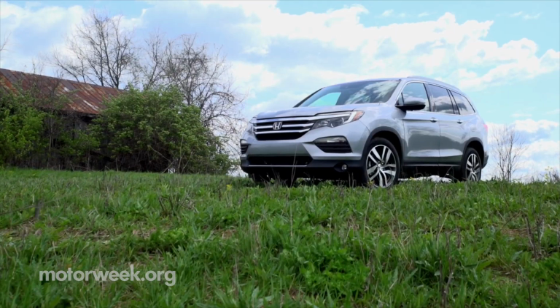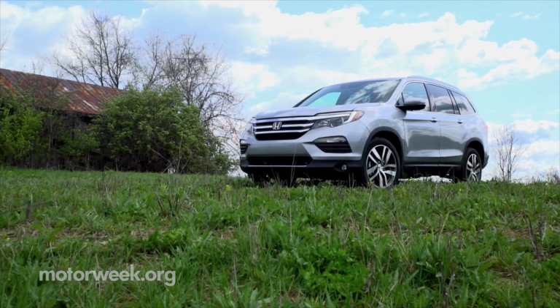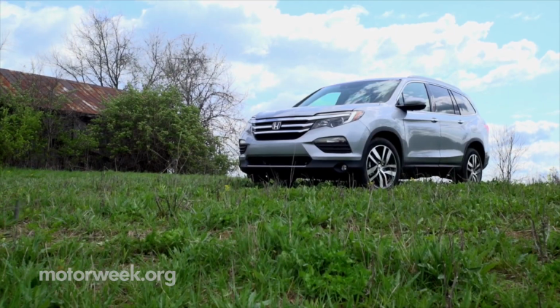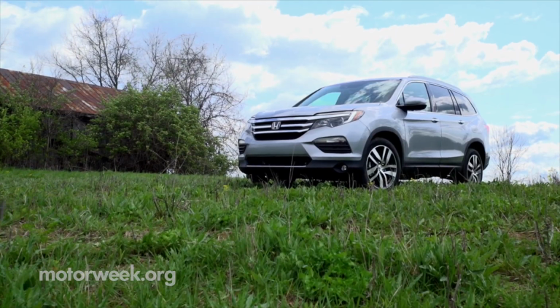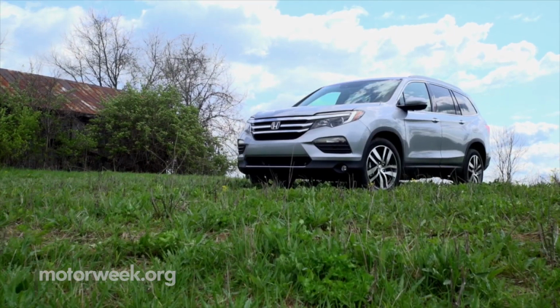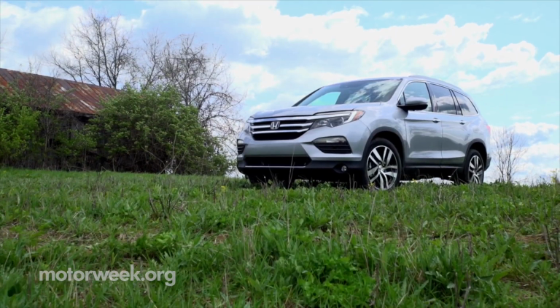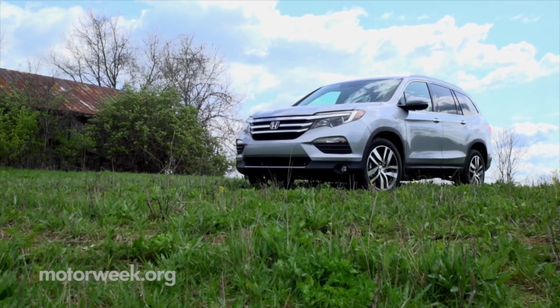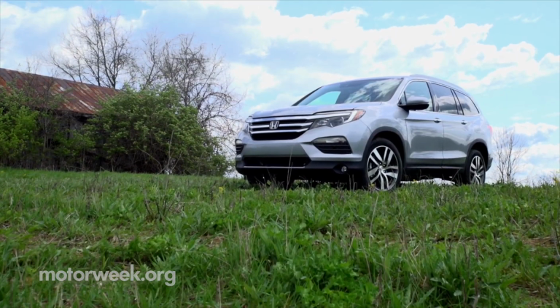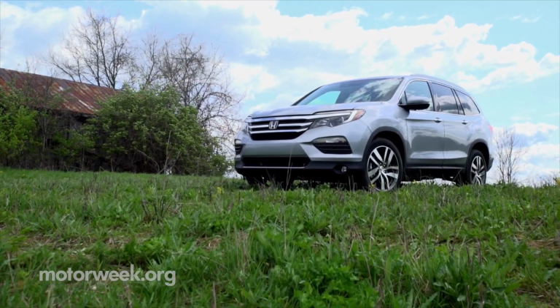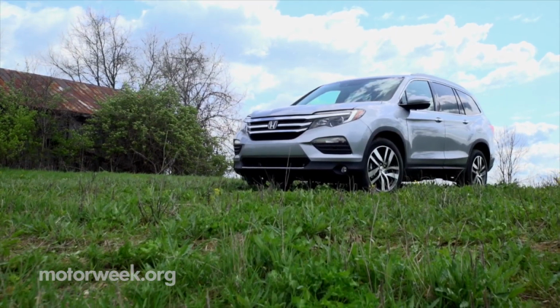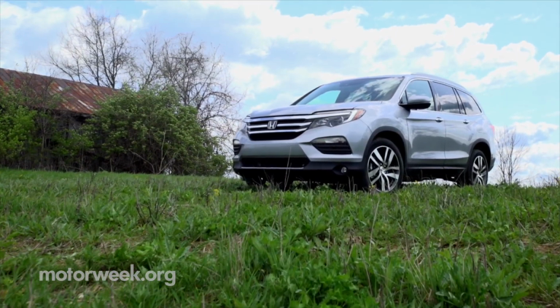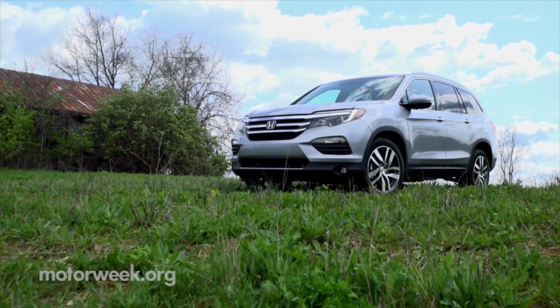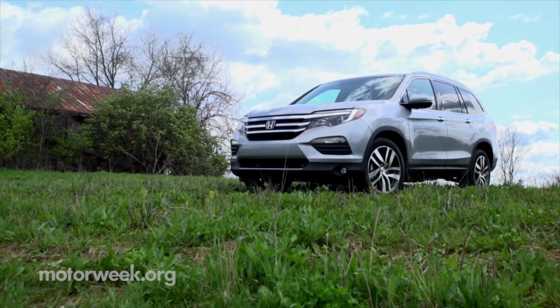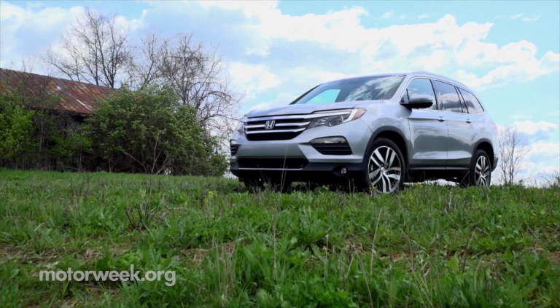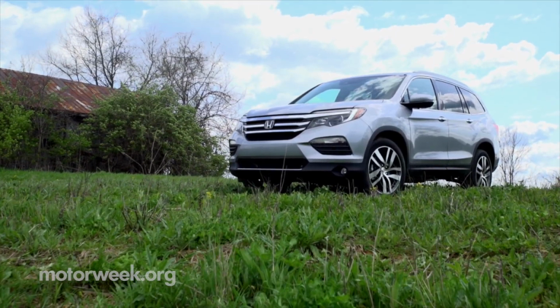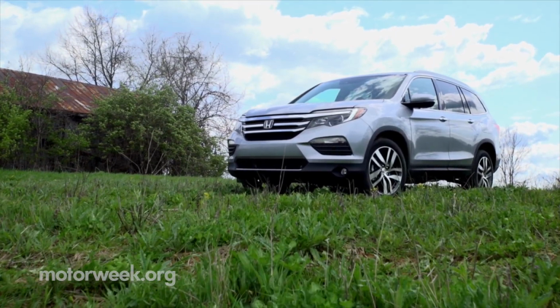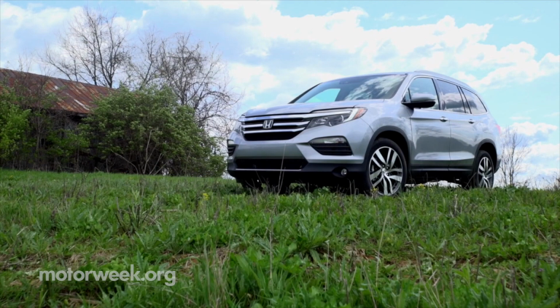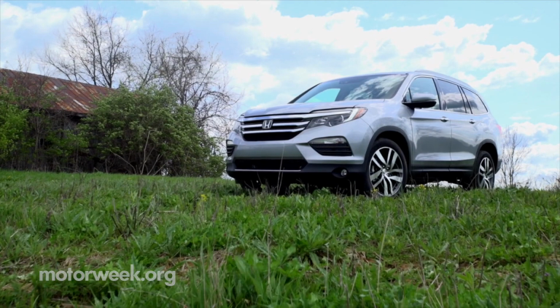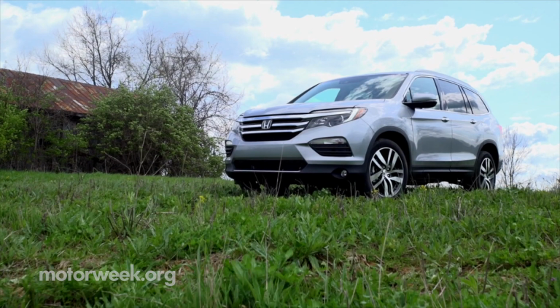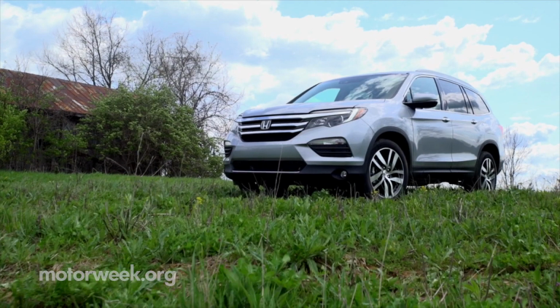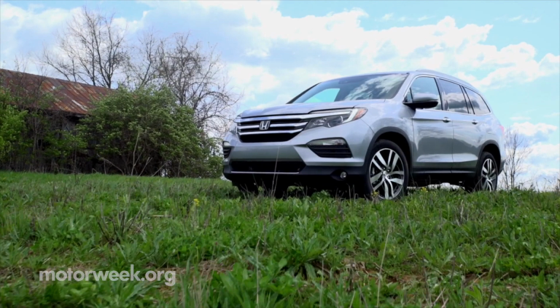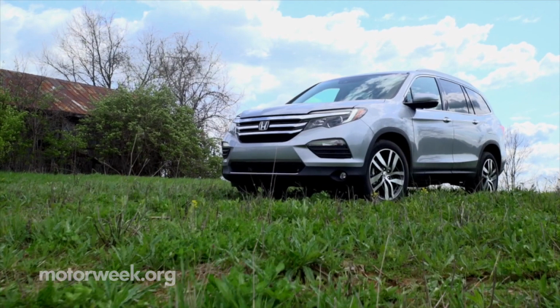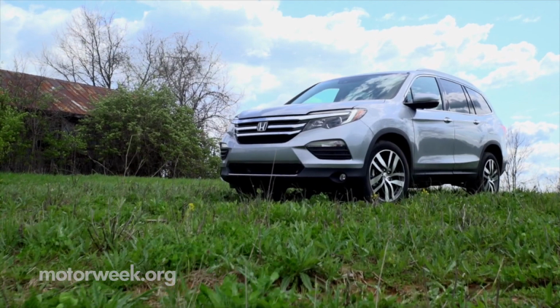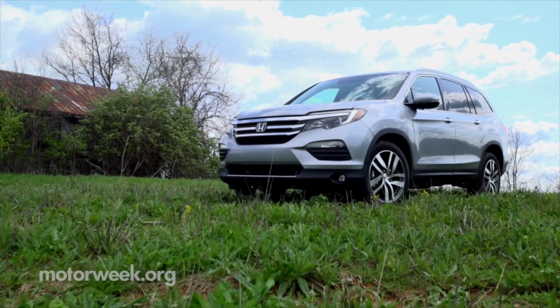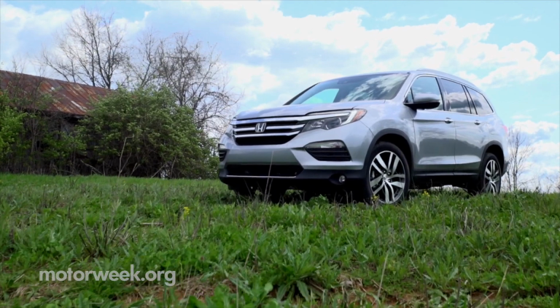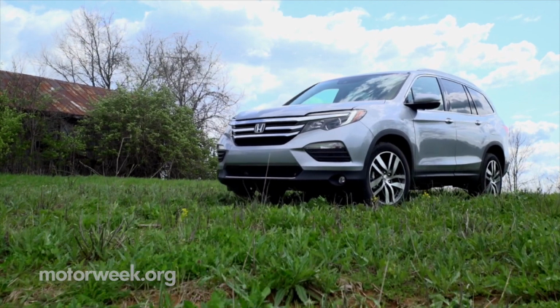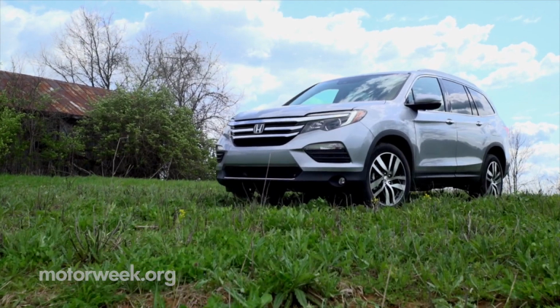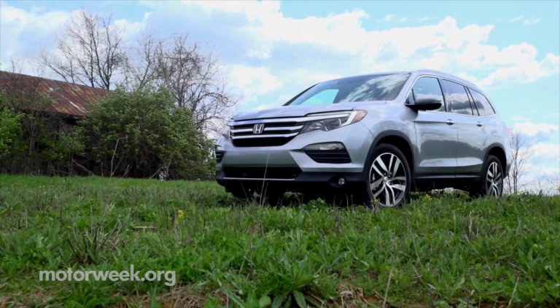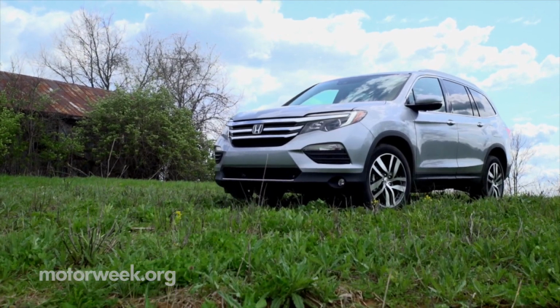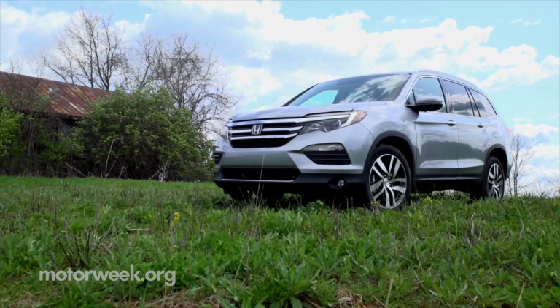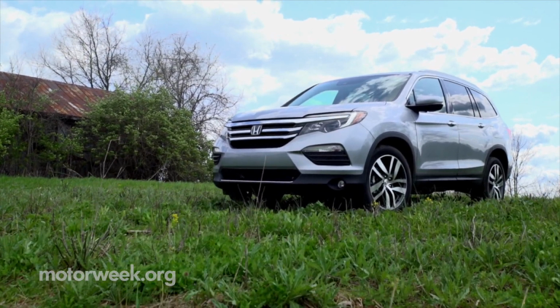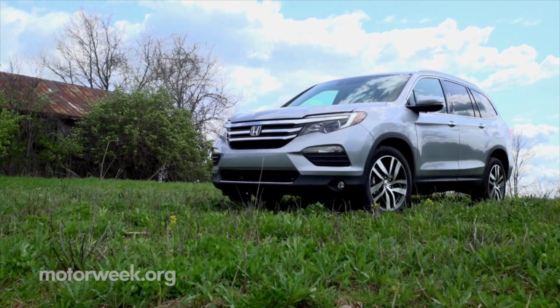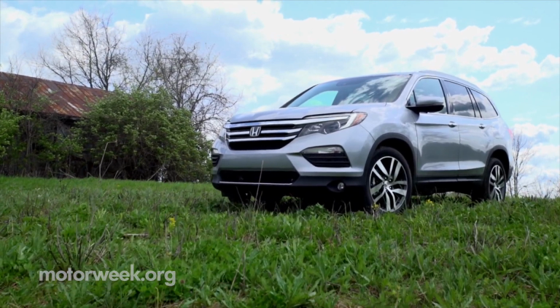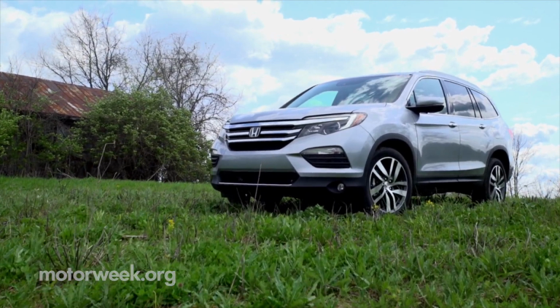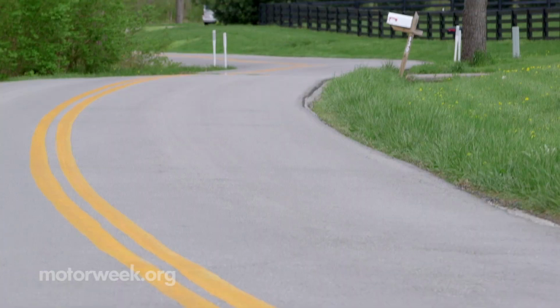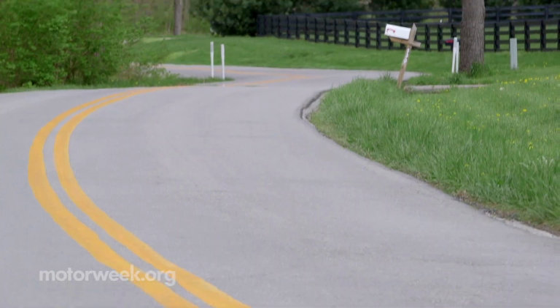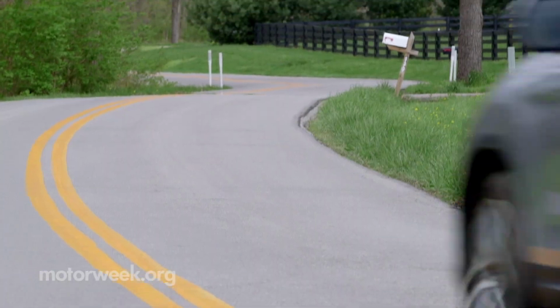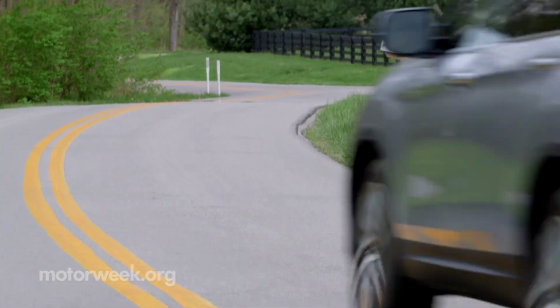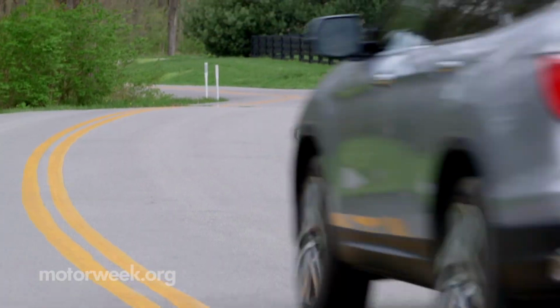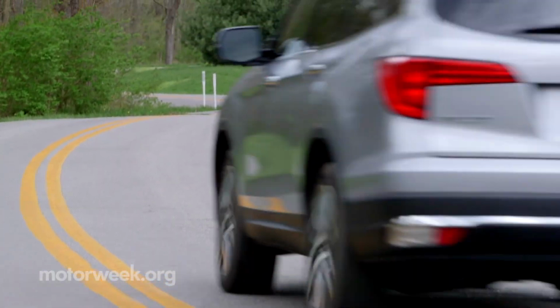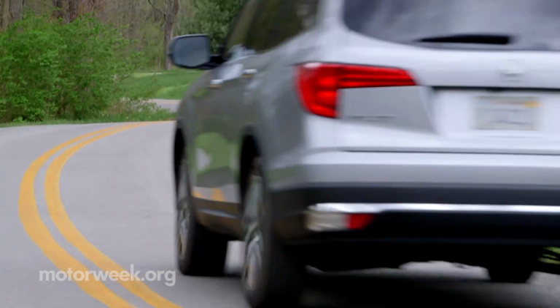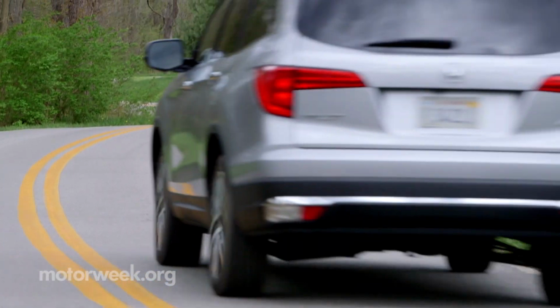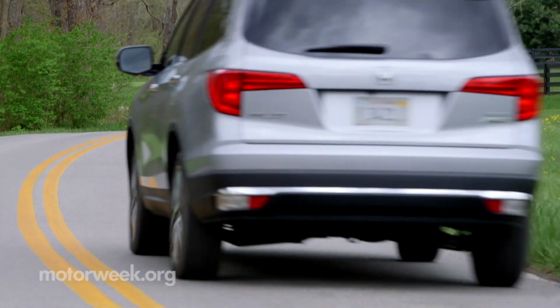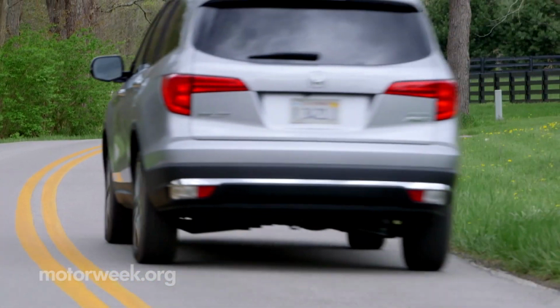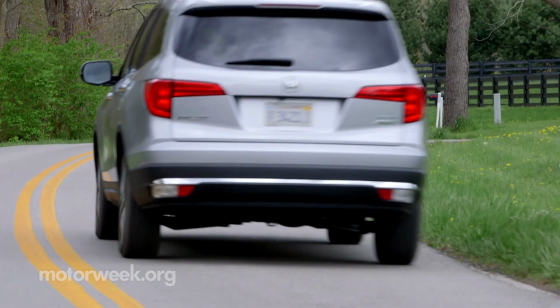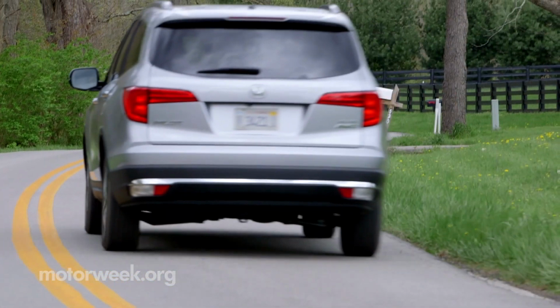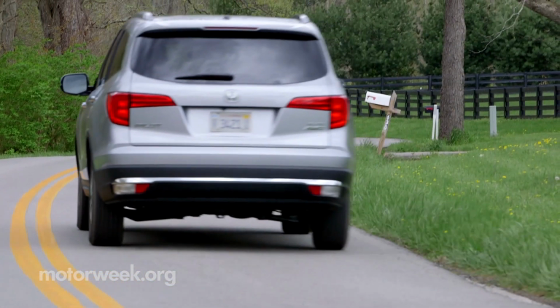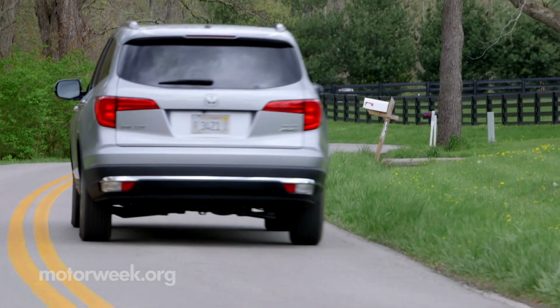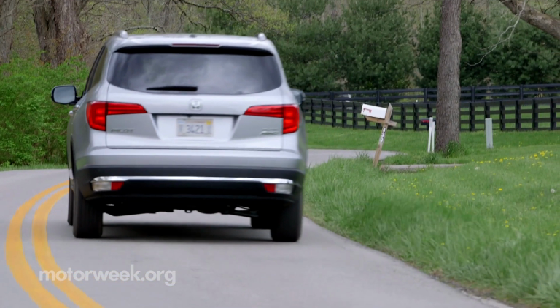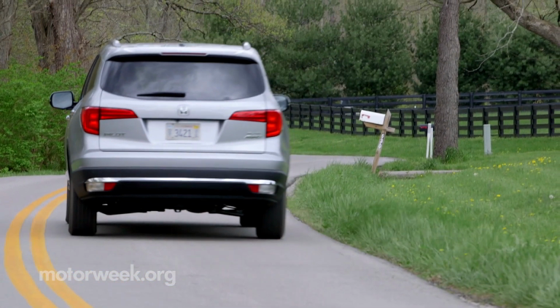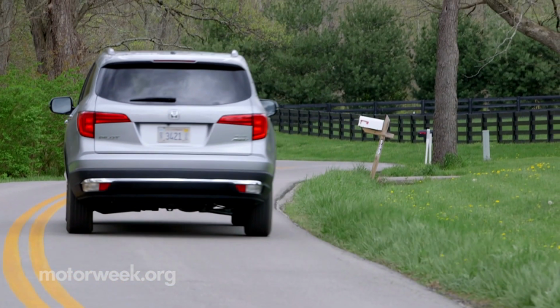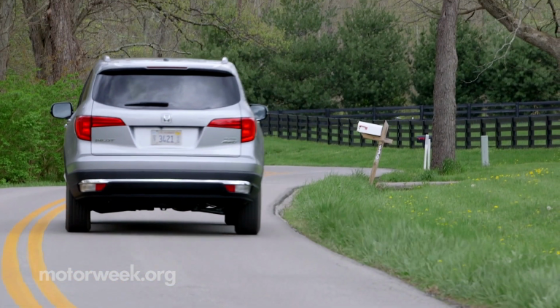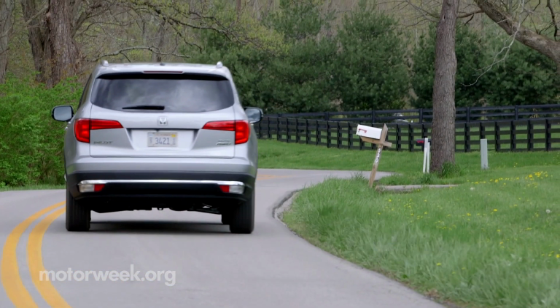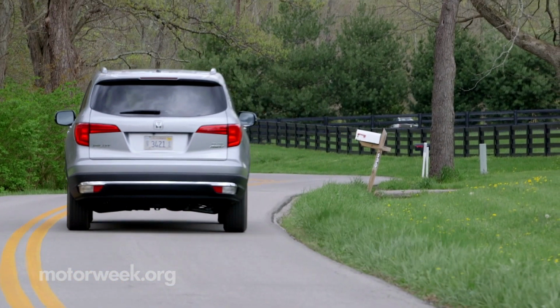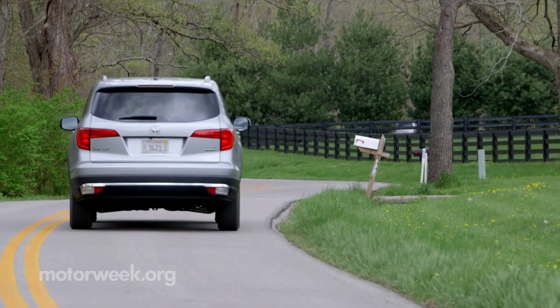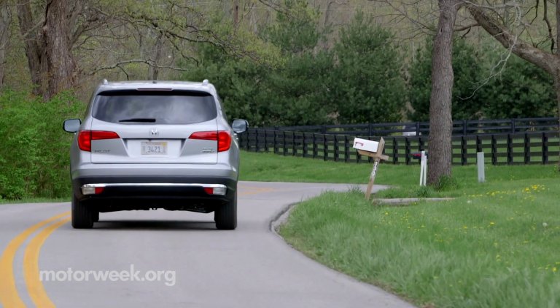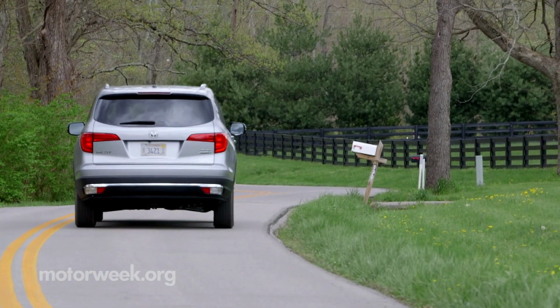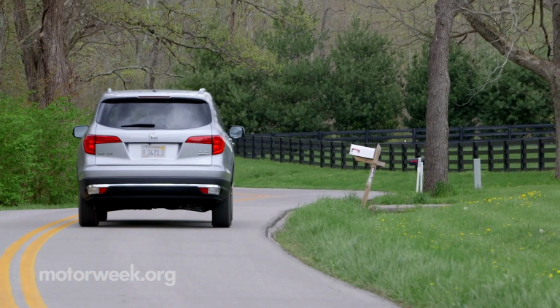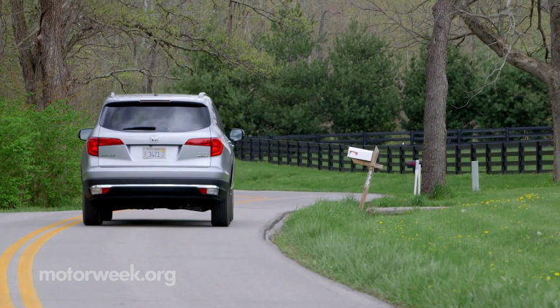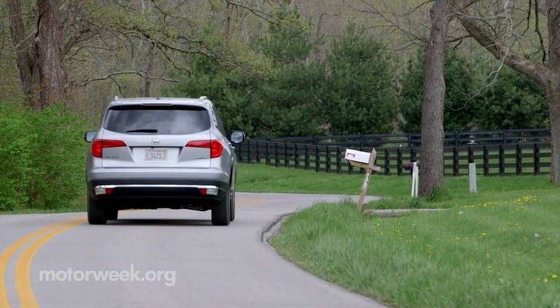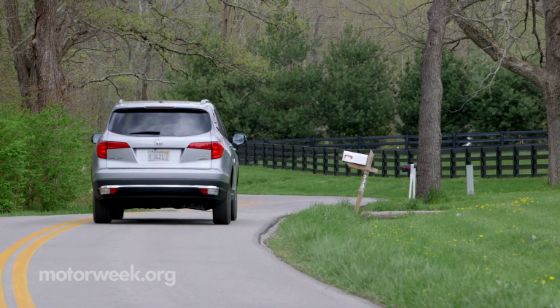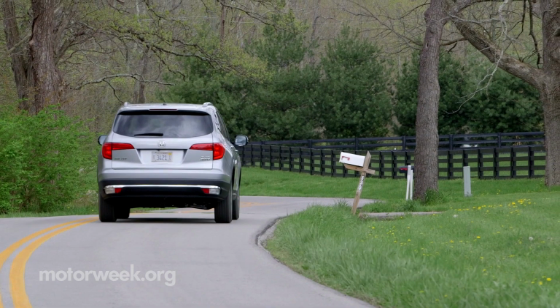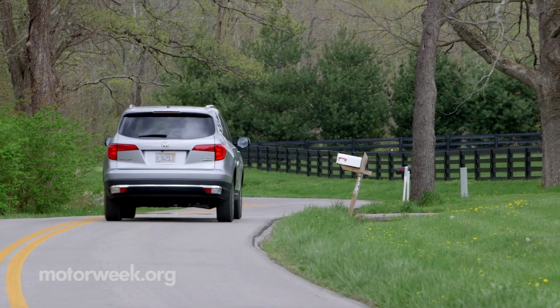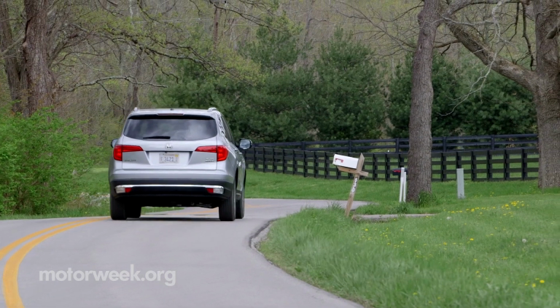There's still more to cover, so tune in to MotorWeek for a quick spin on the 2016 Honda Pilot, coming soon.